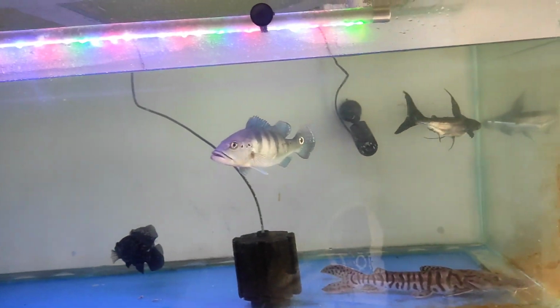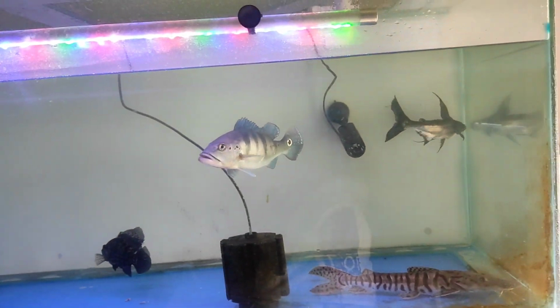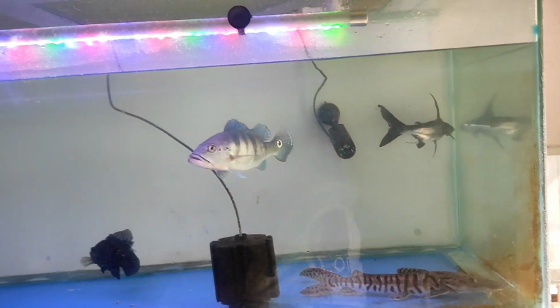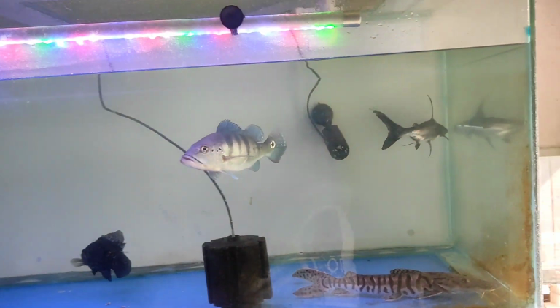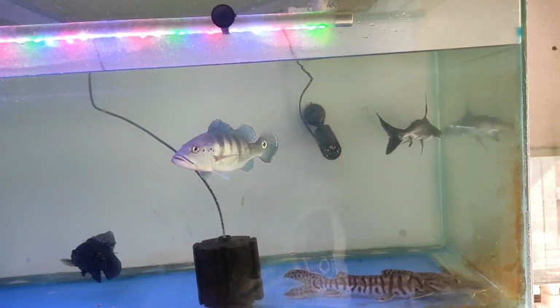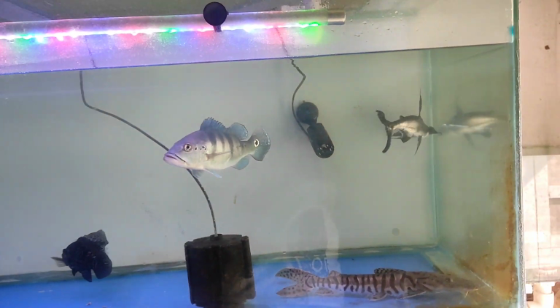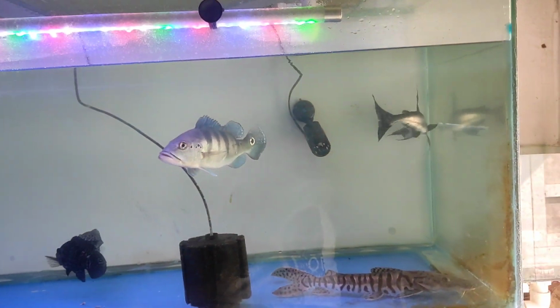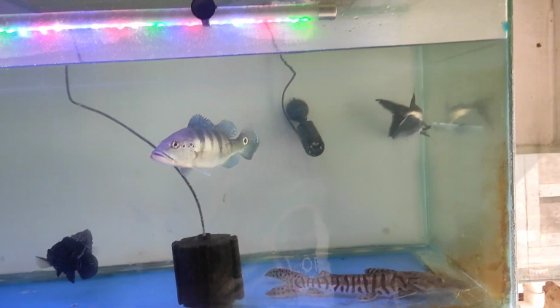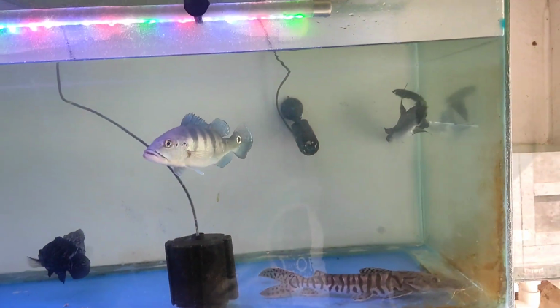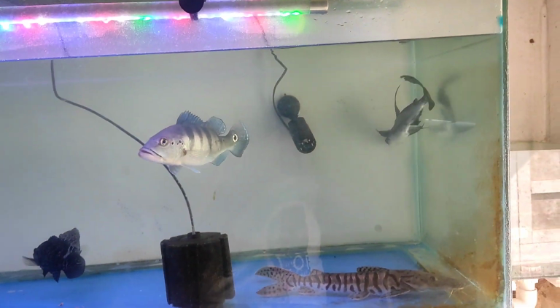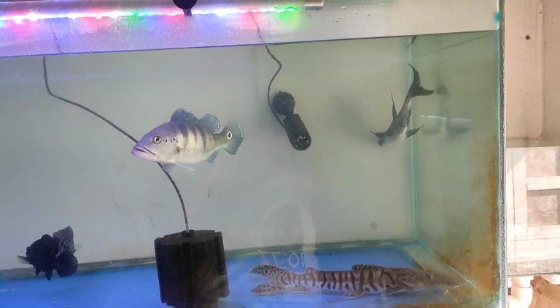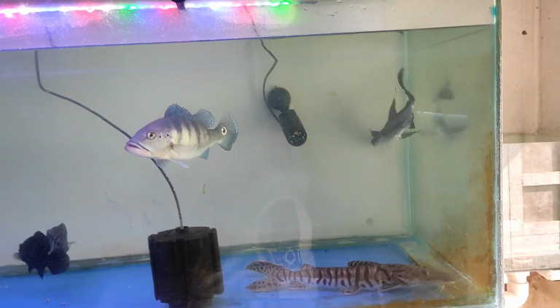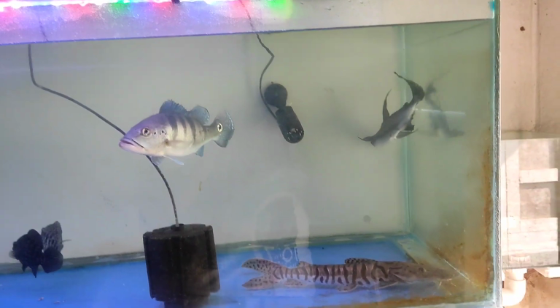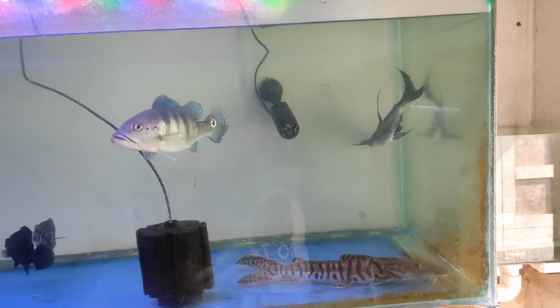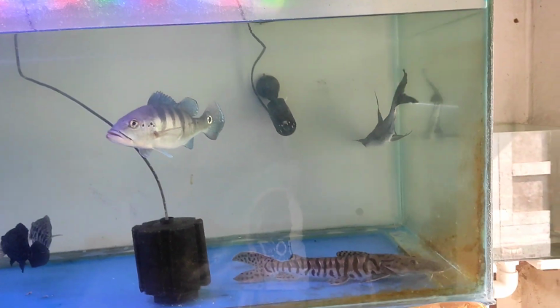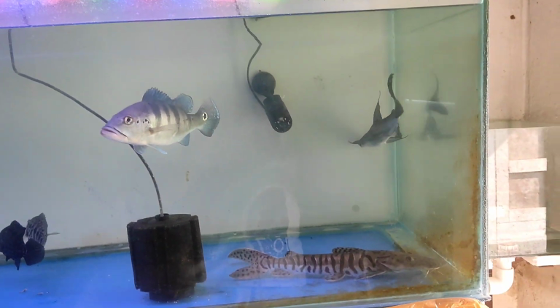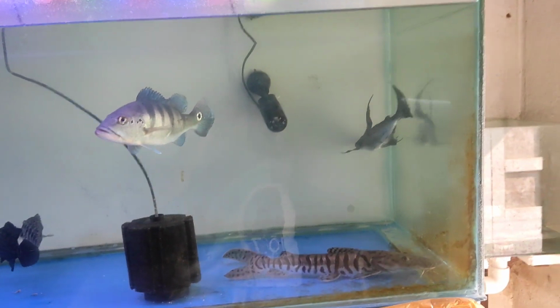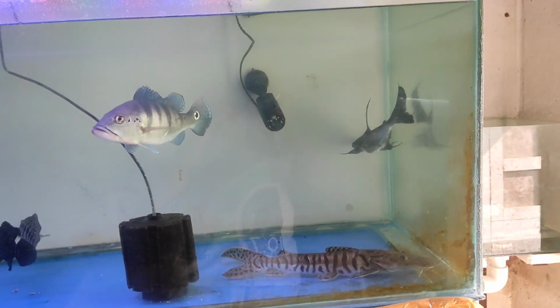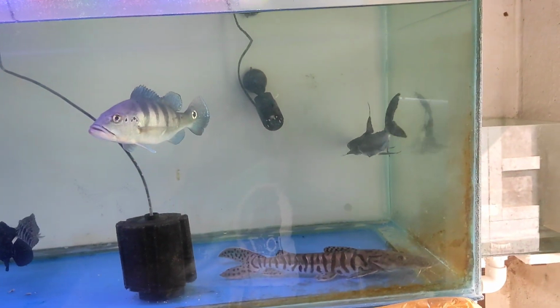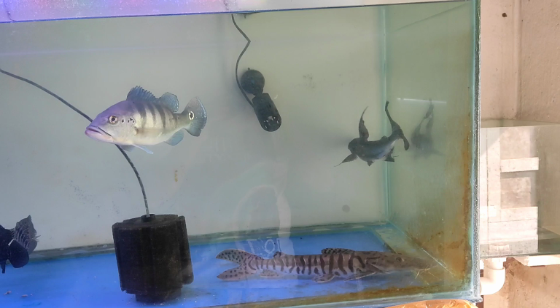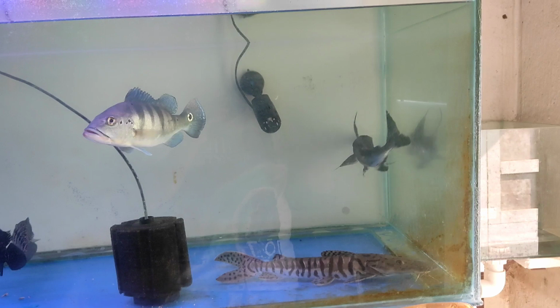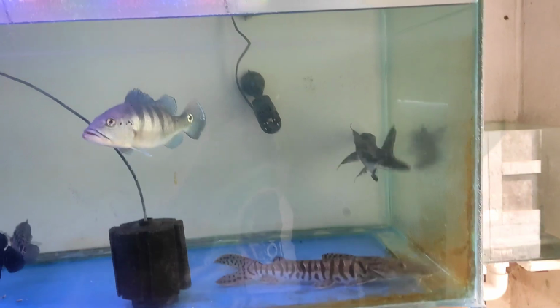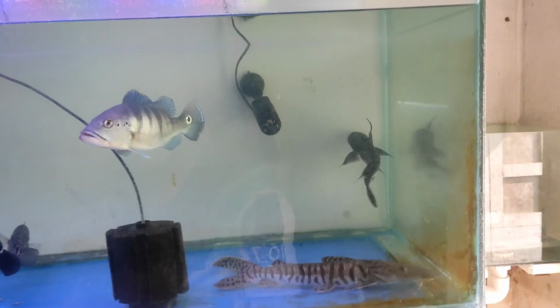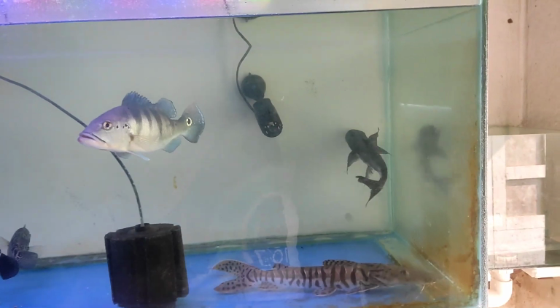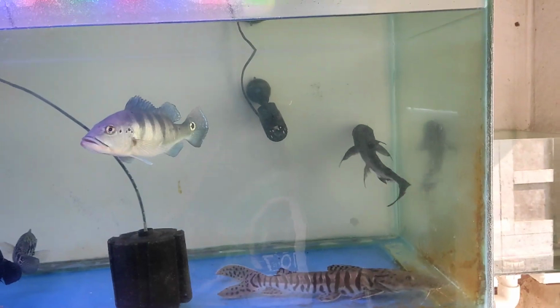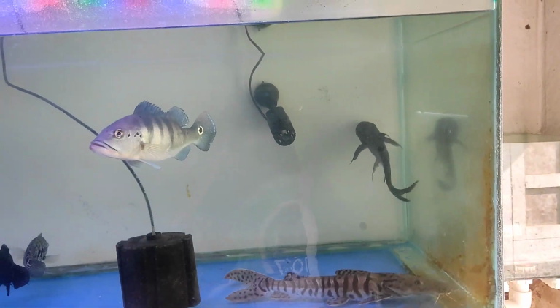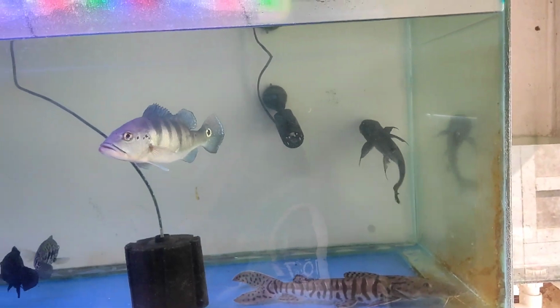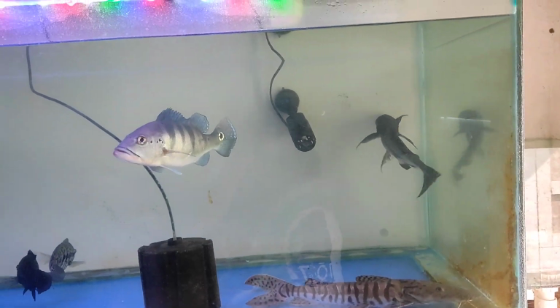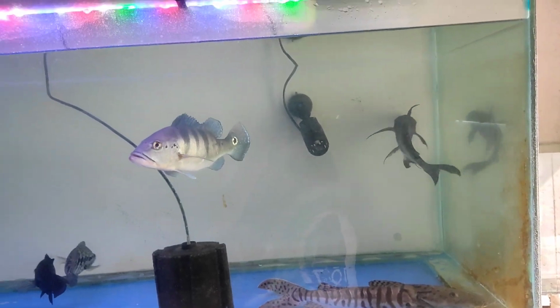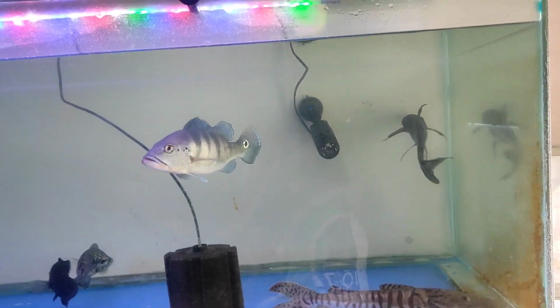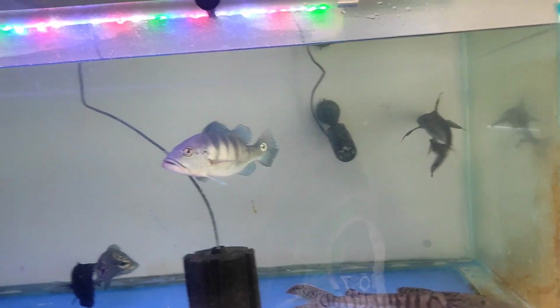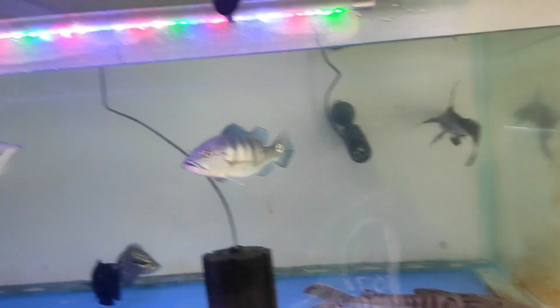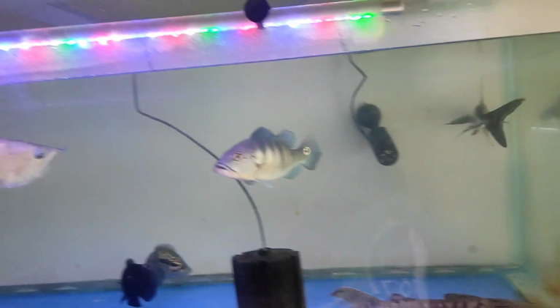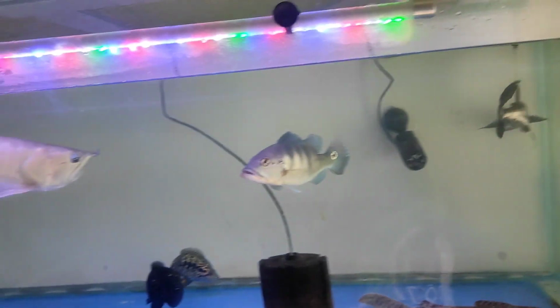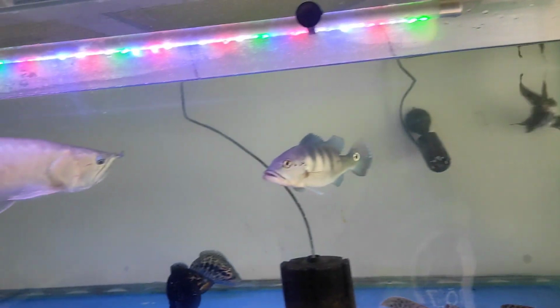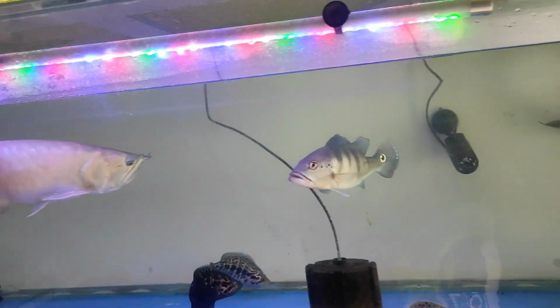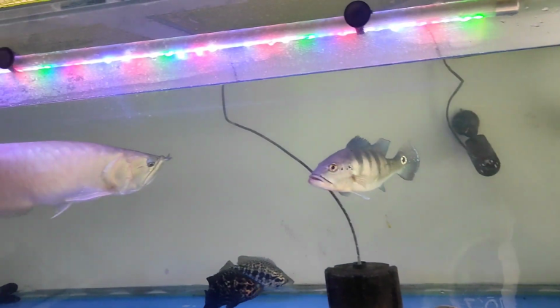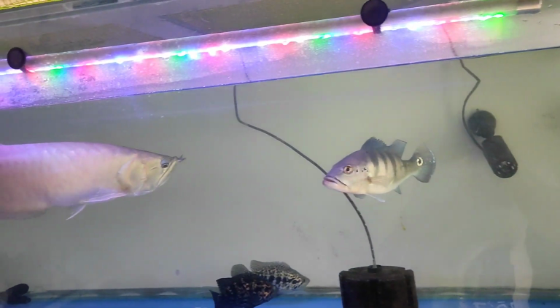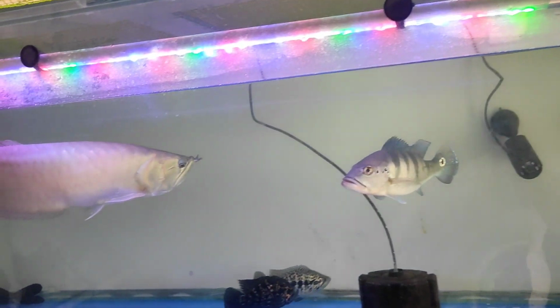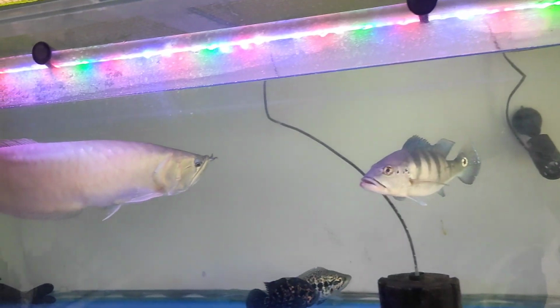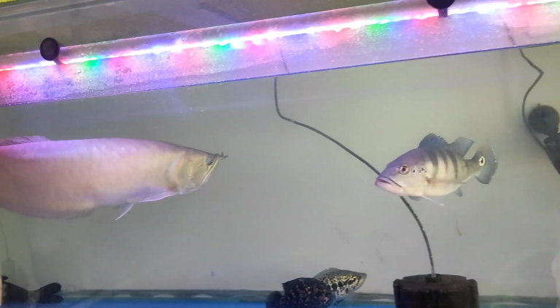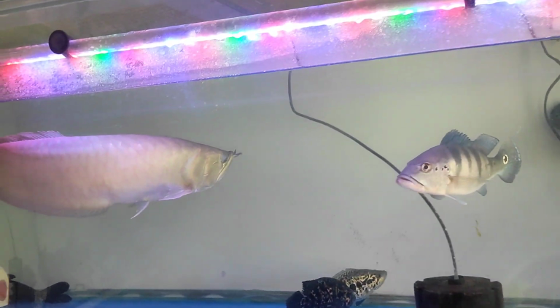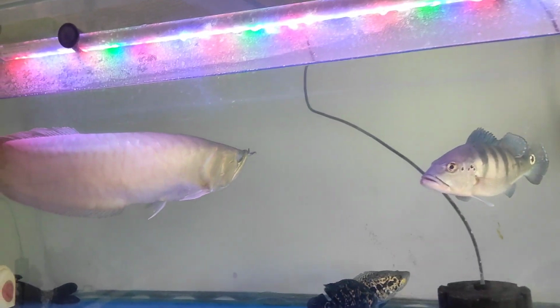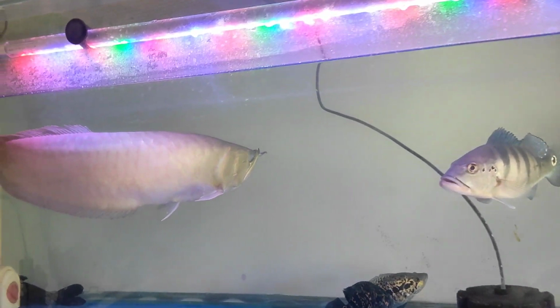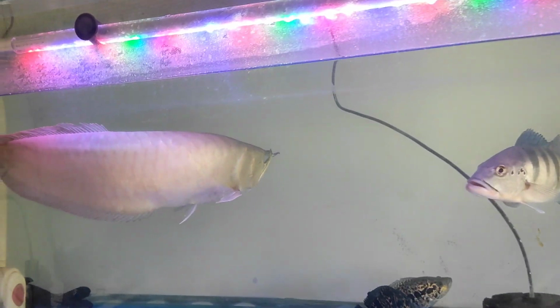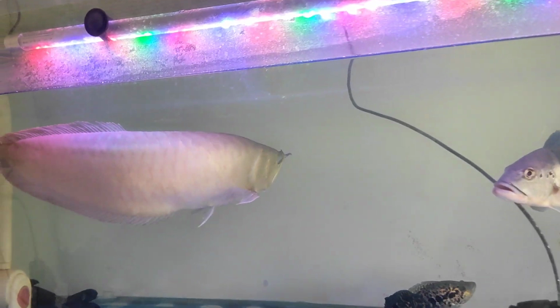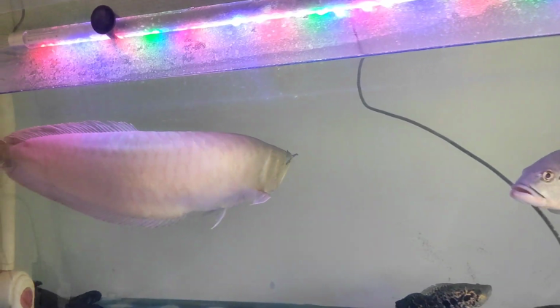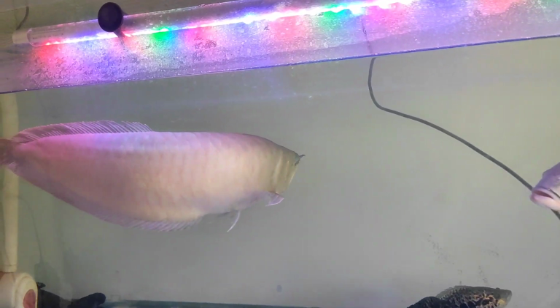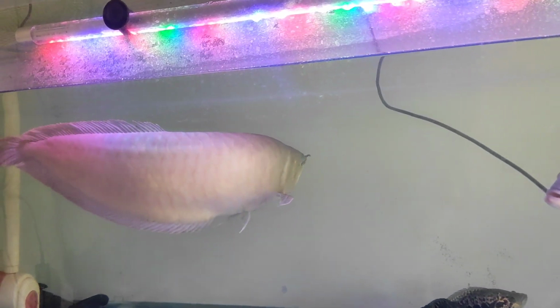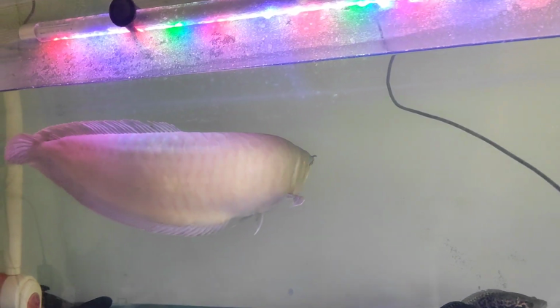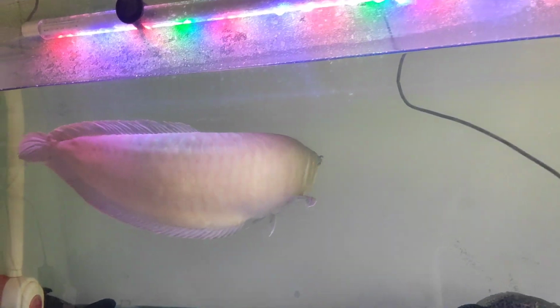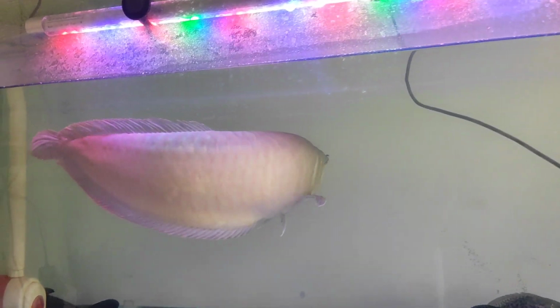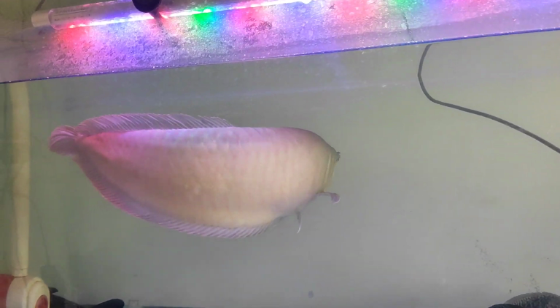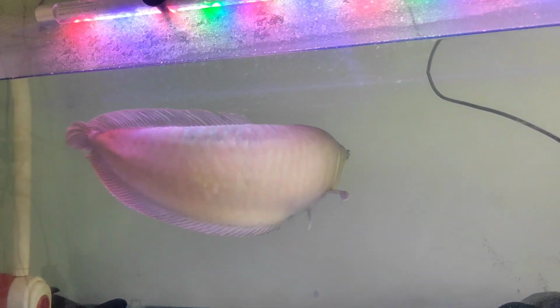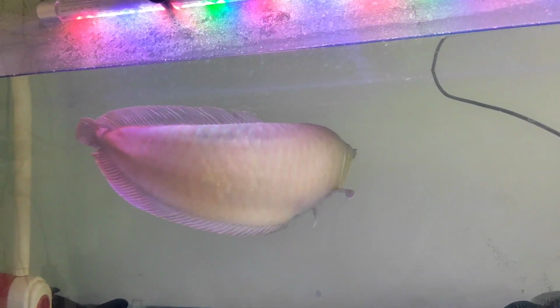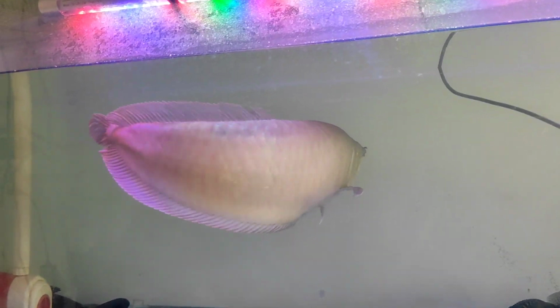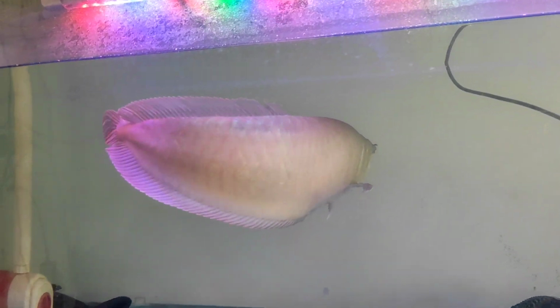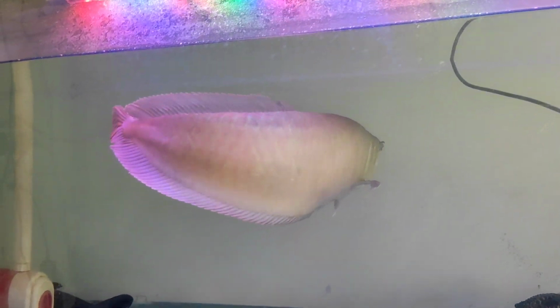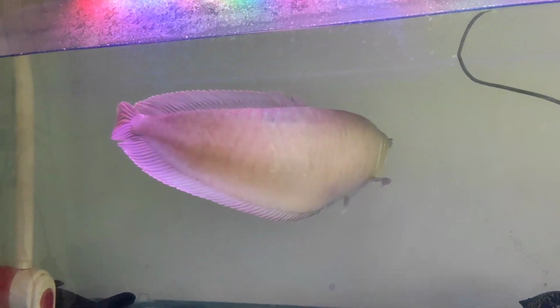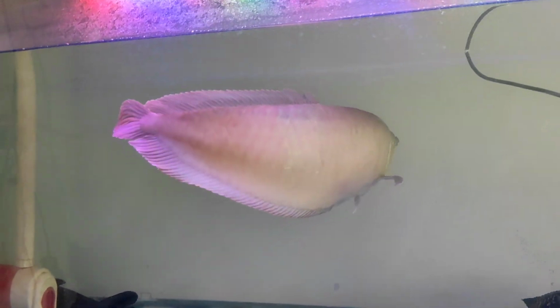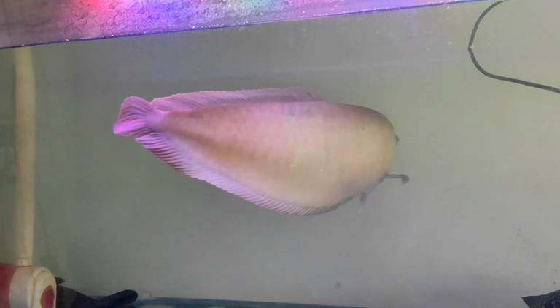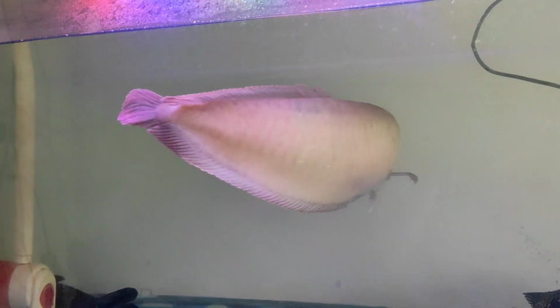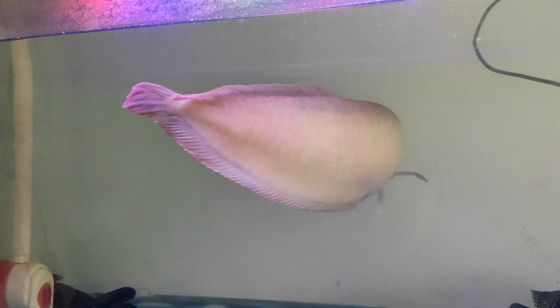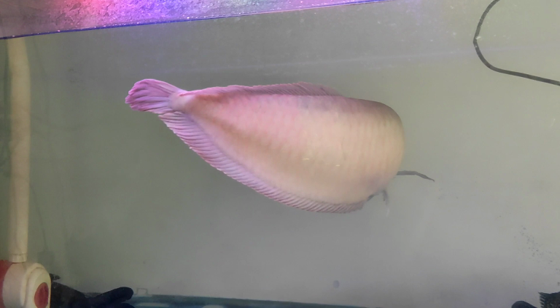It has a Russell peacock, shovelnose catfish, and pirate shark. Let's see how they grow in the stock.